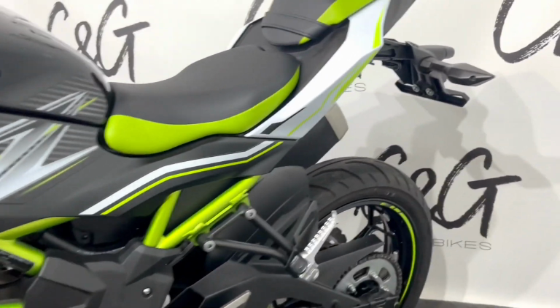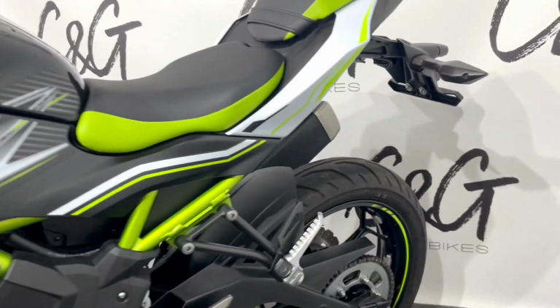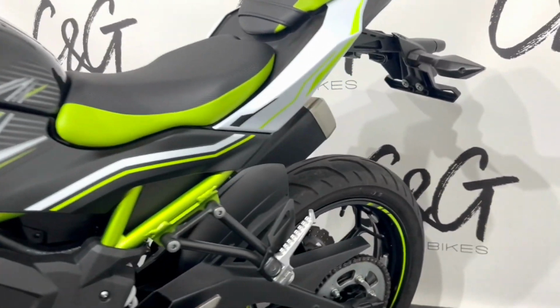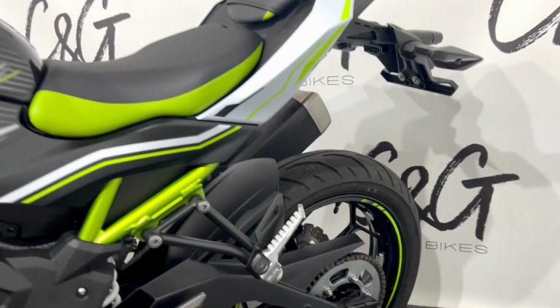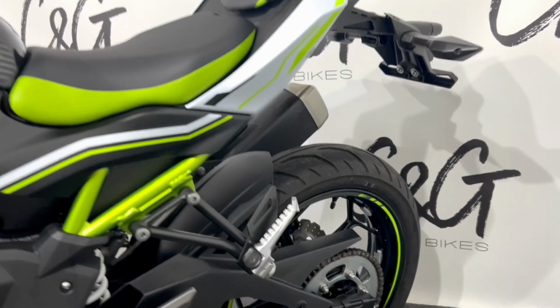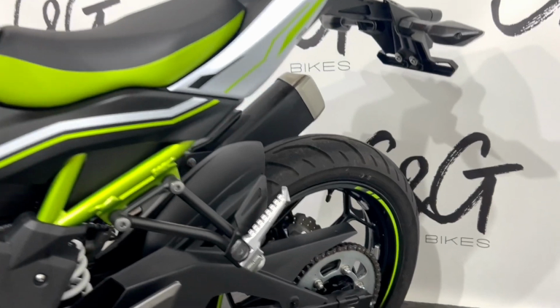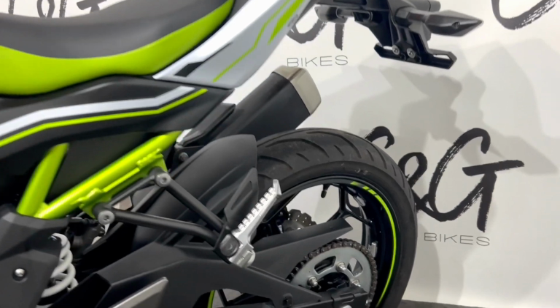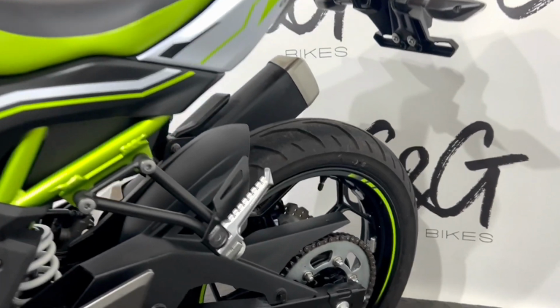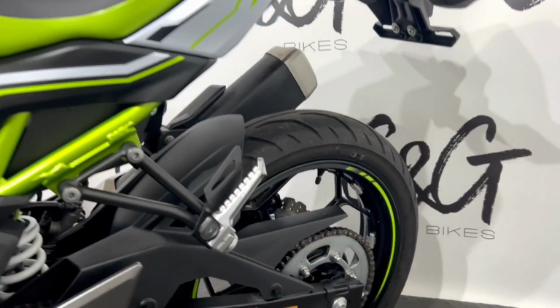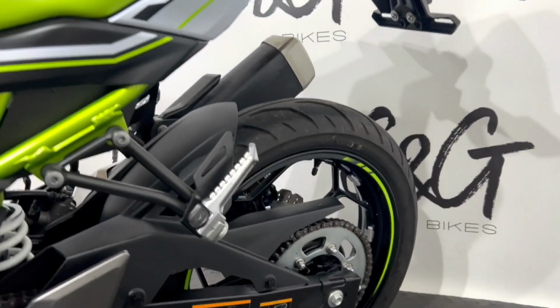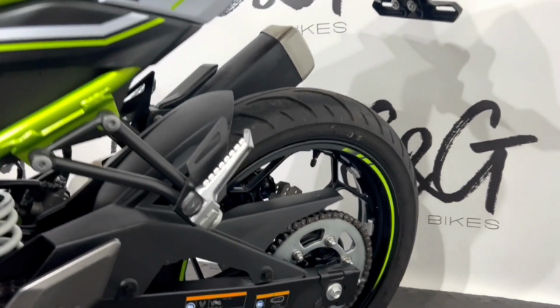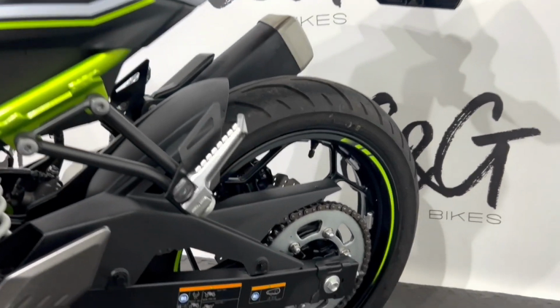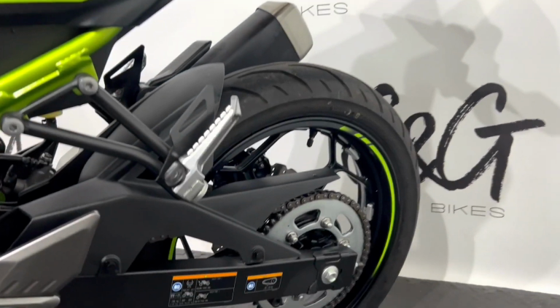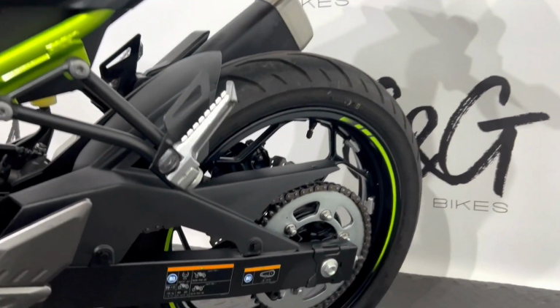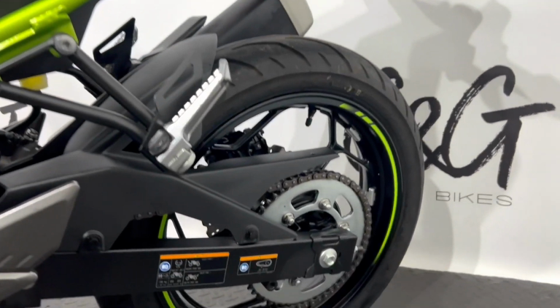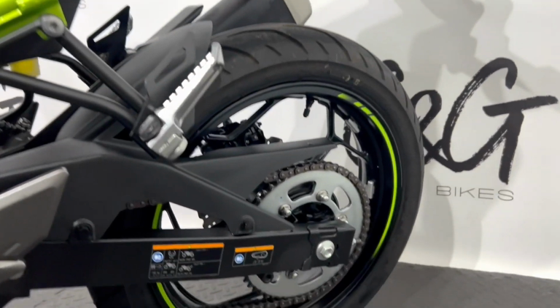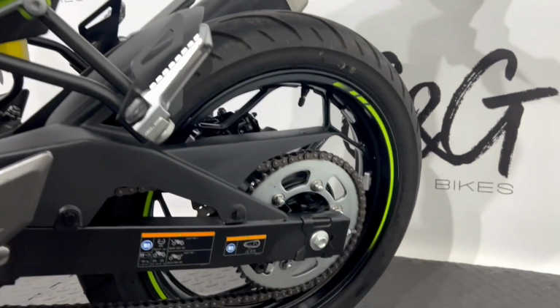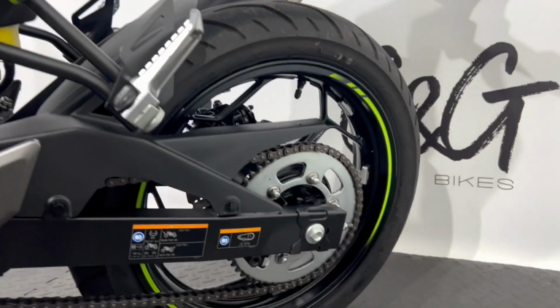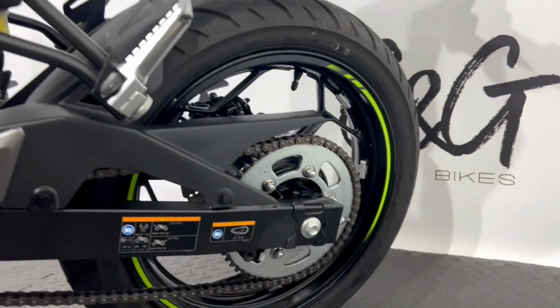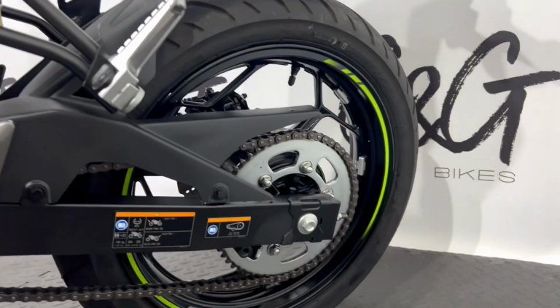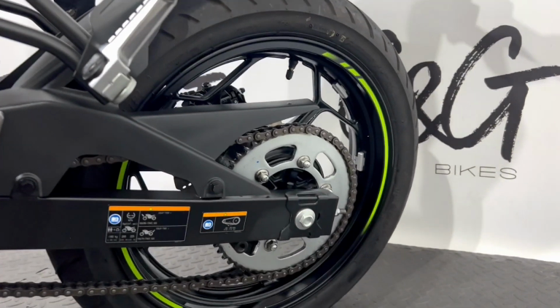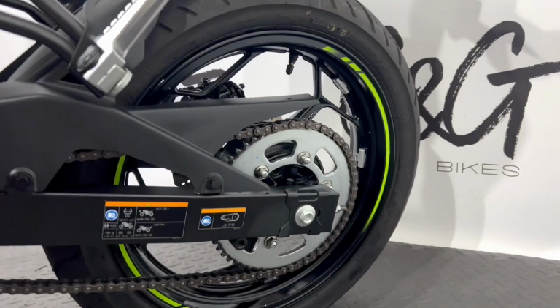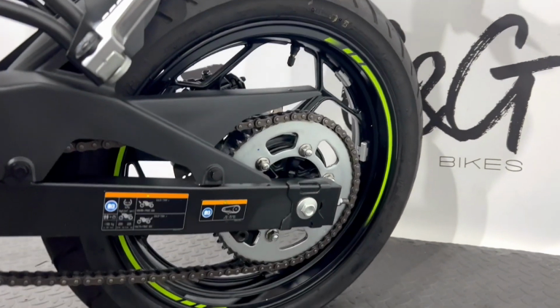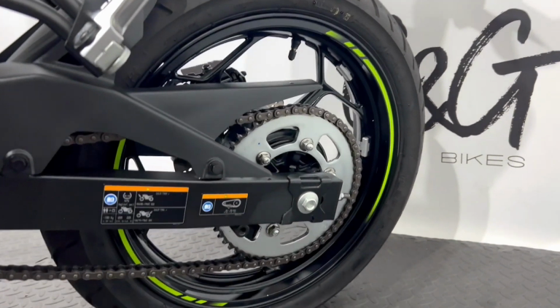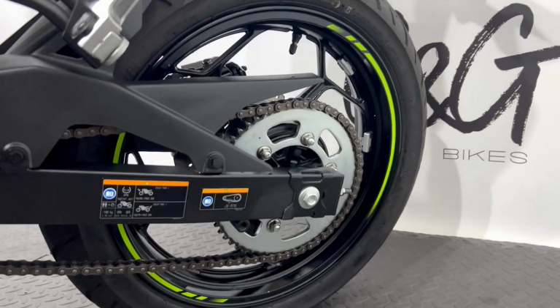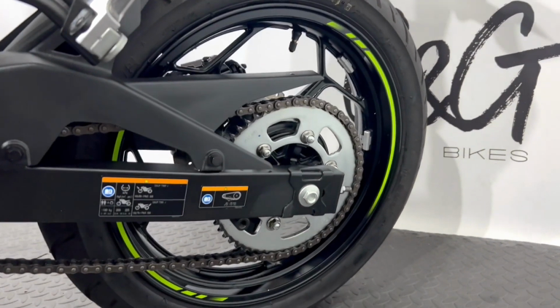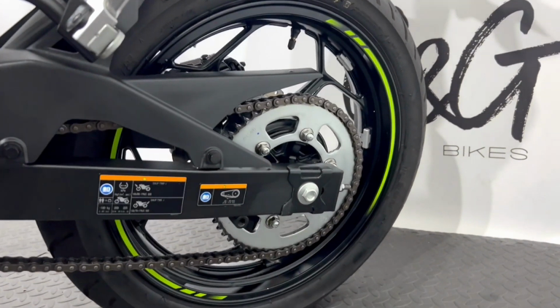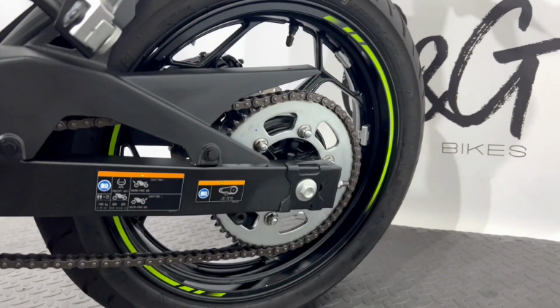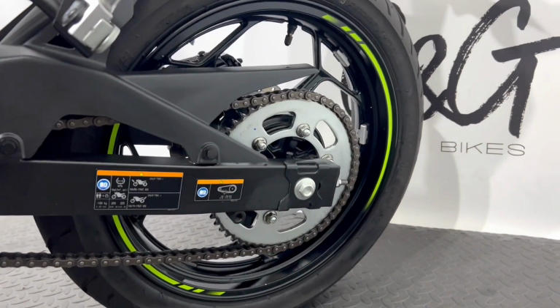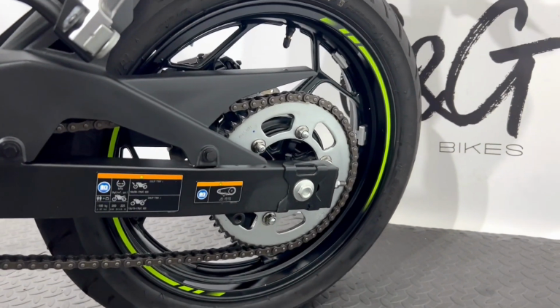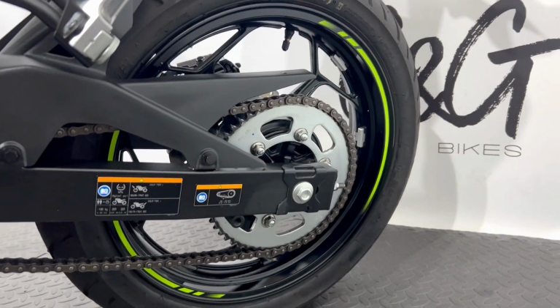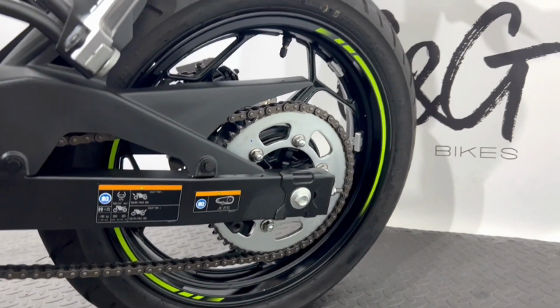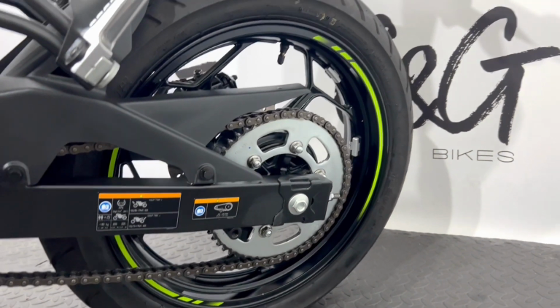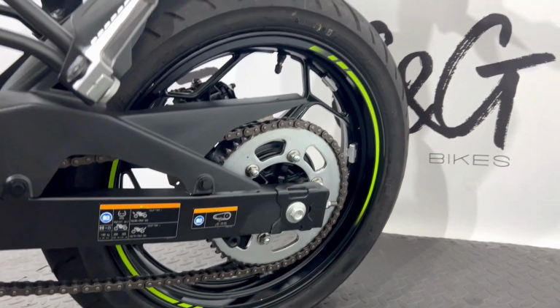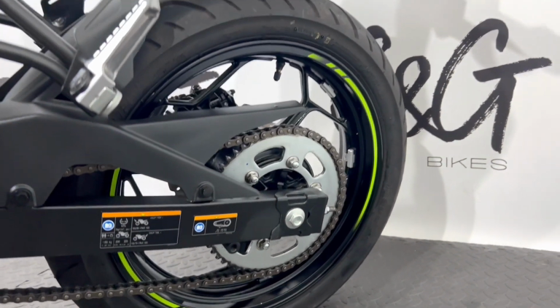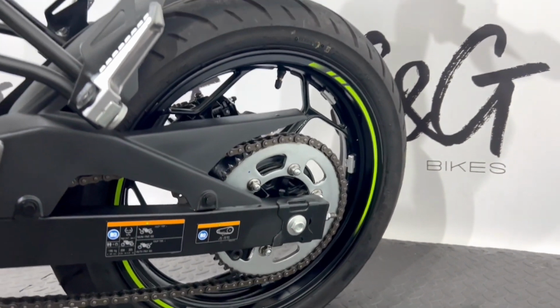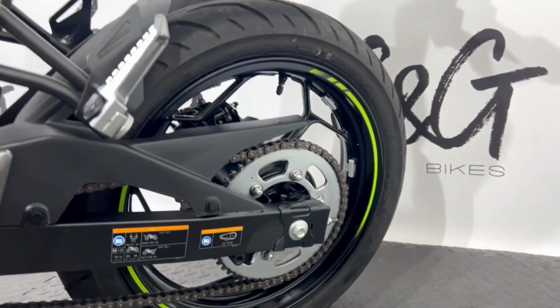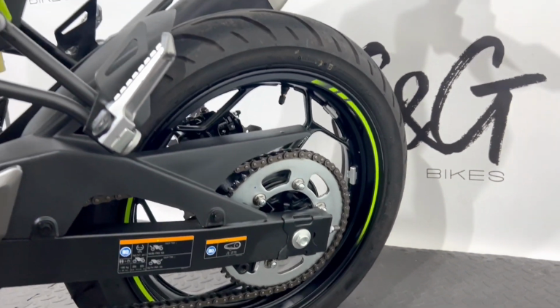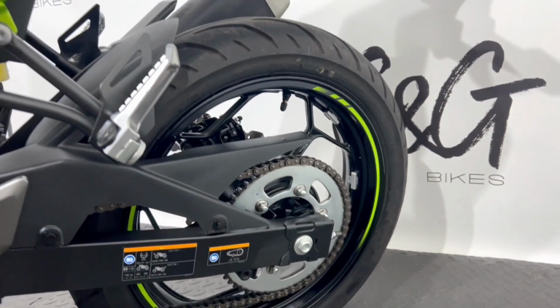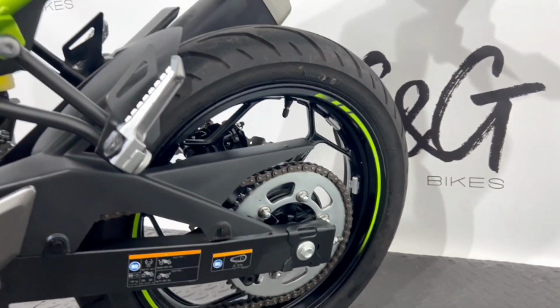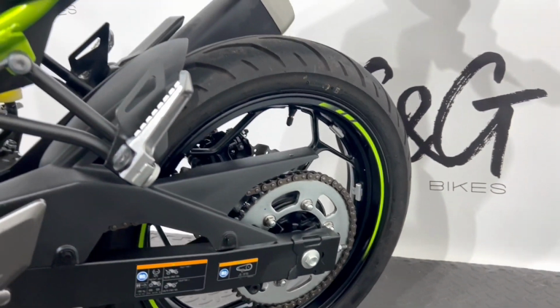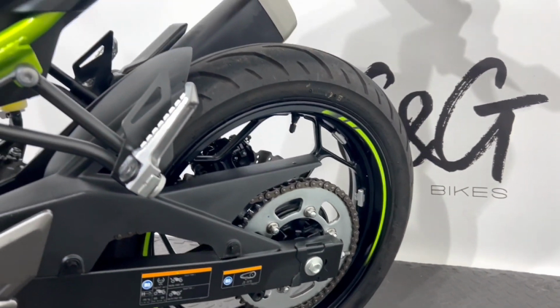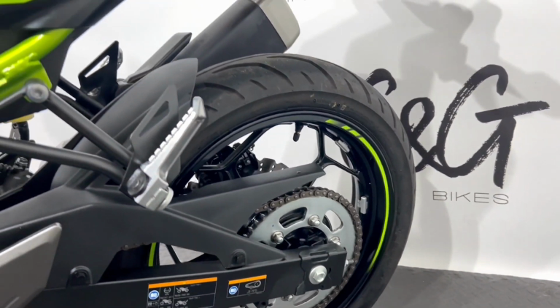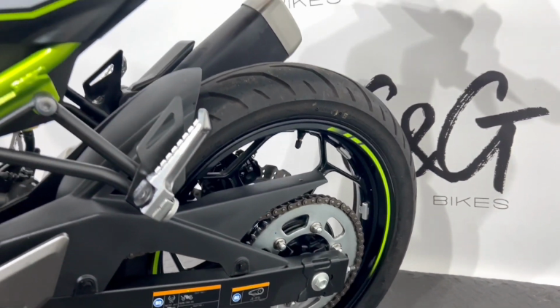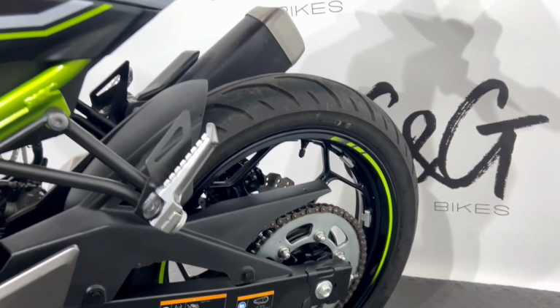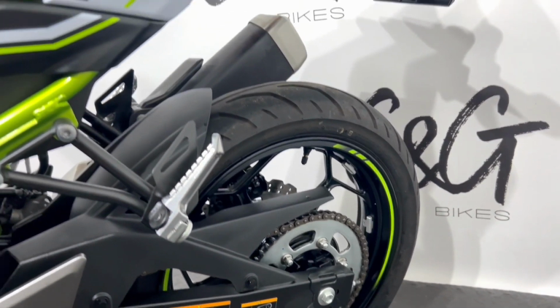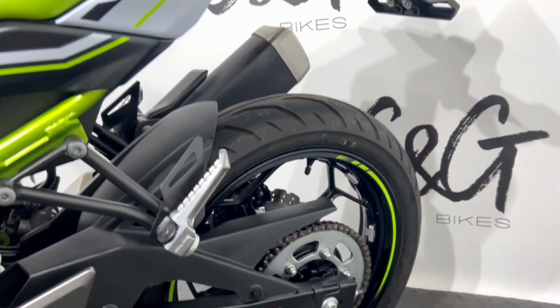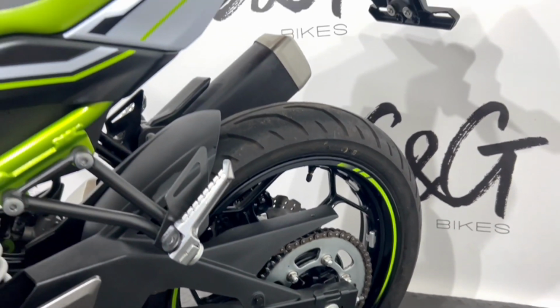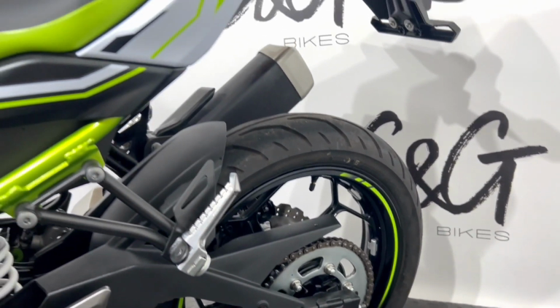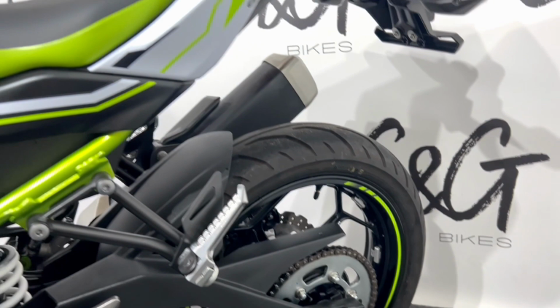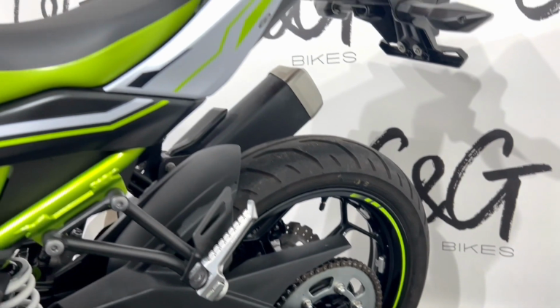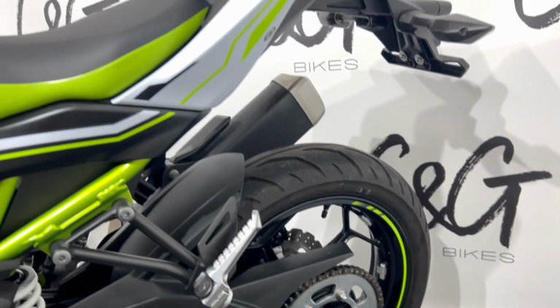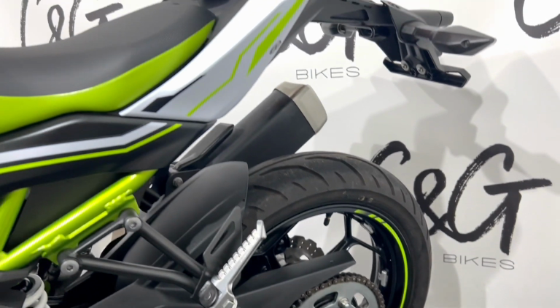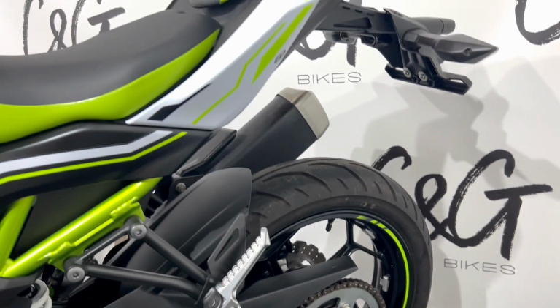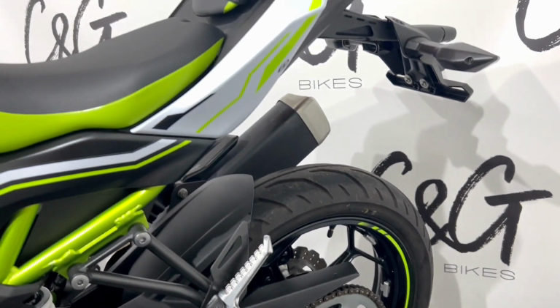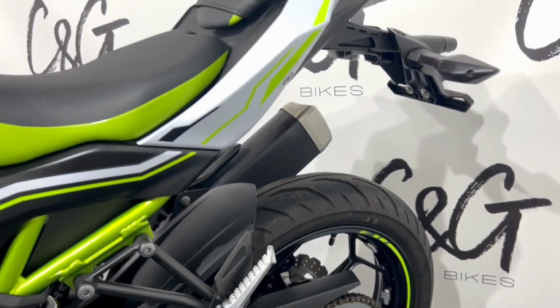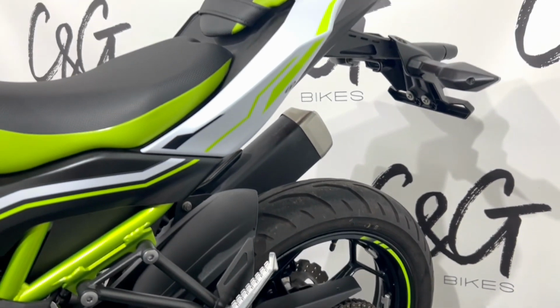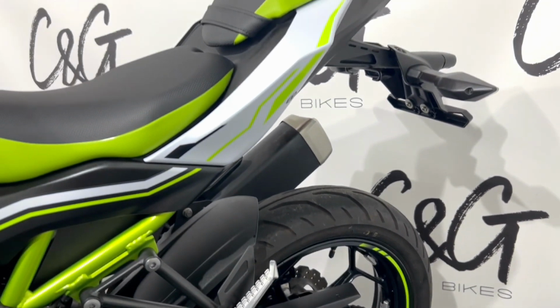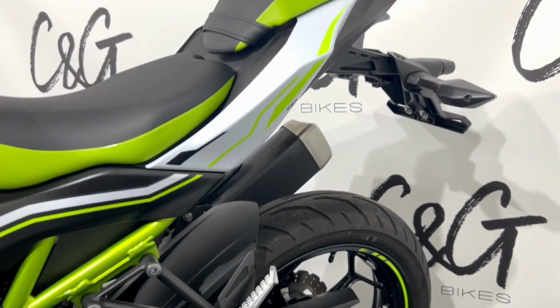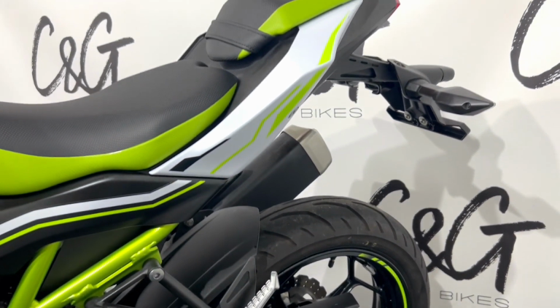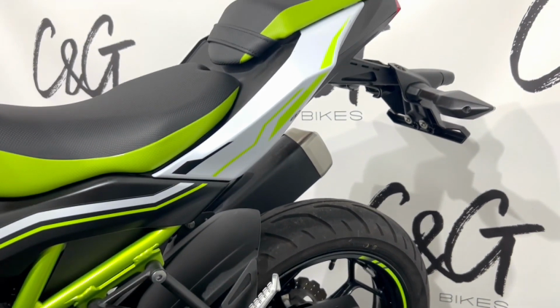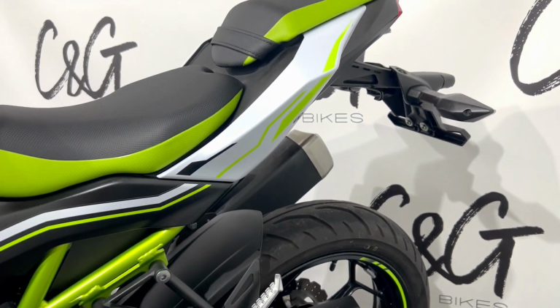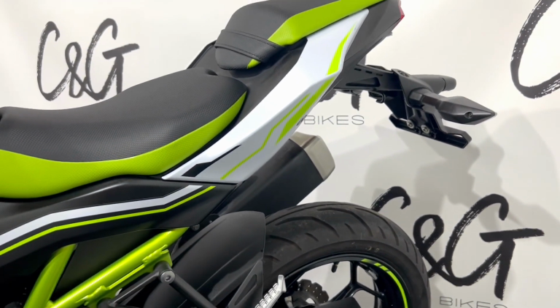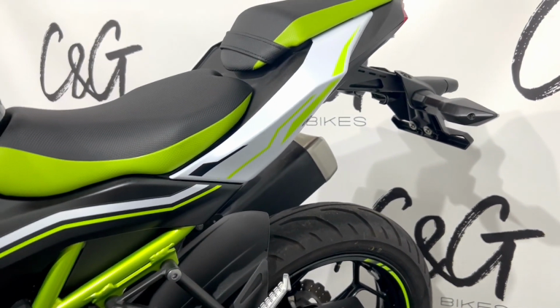The chain and sprocket are in absolutely lovely condition, as well as the tyres — both front and rear — and of course the brakes, both discs and pads.